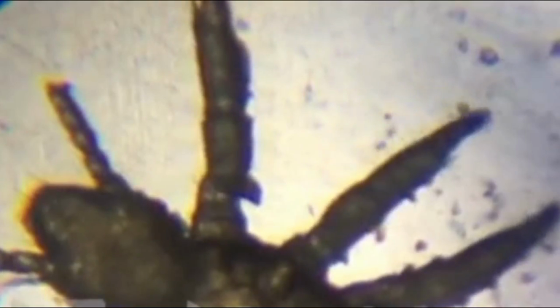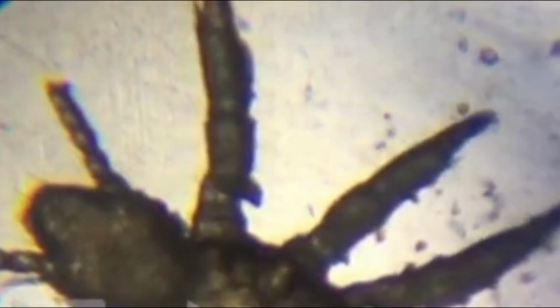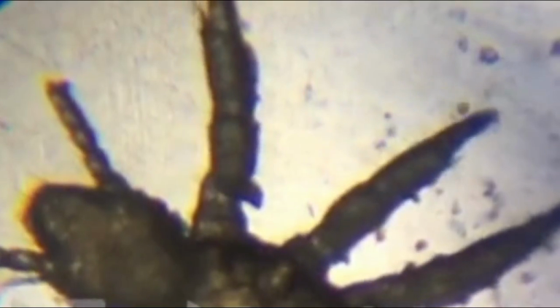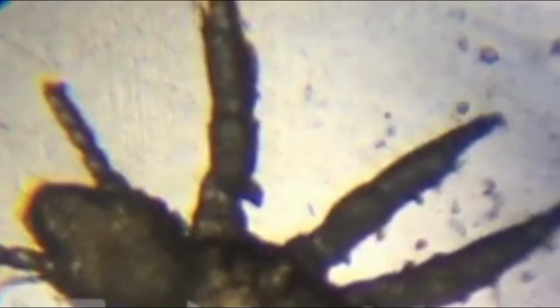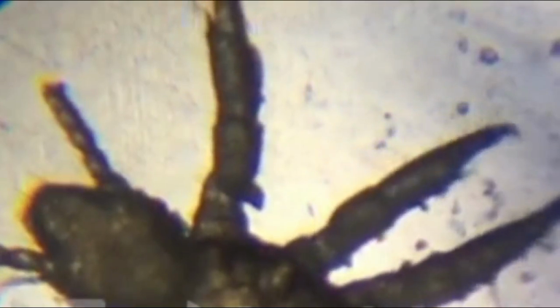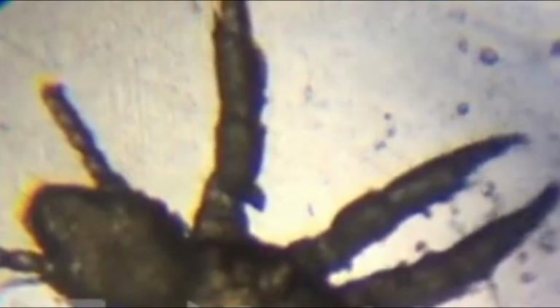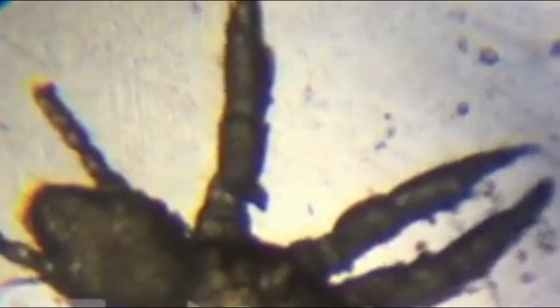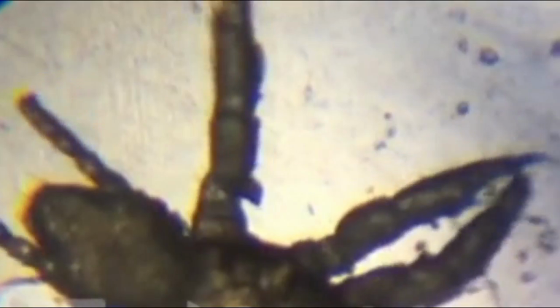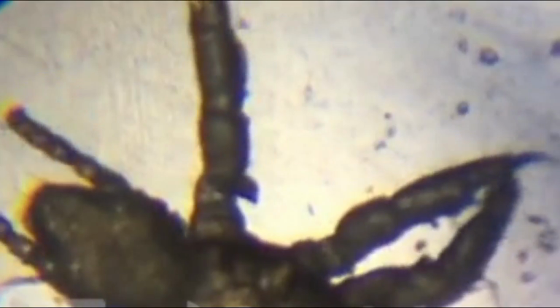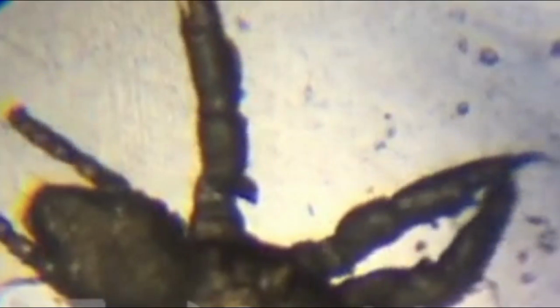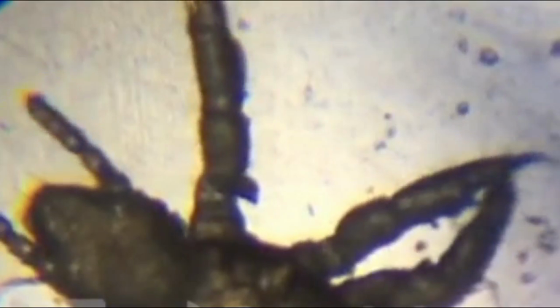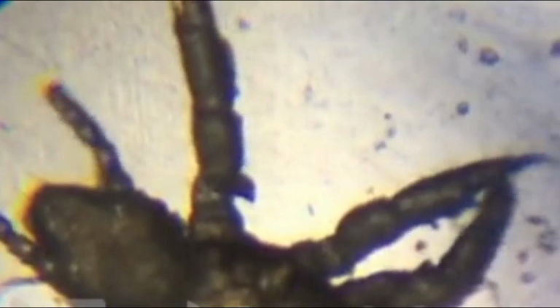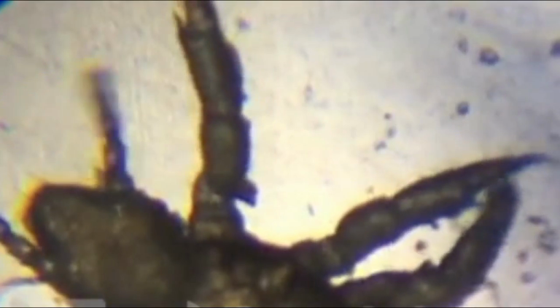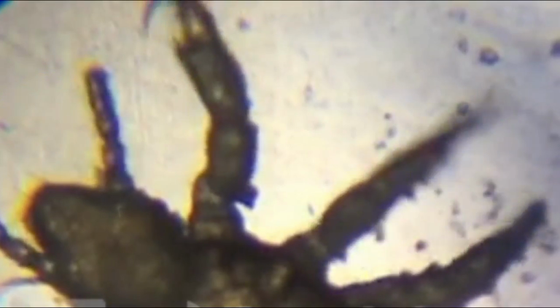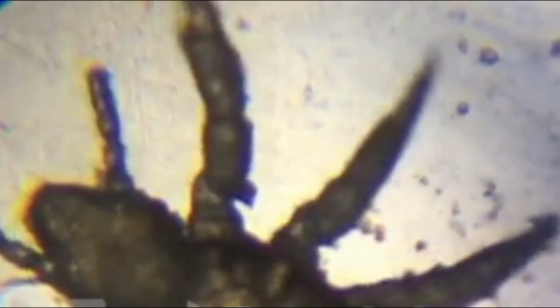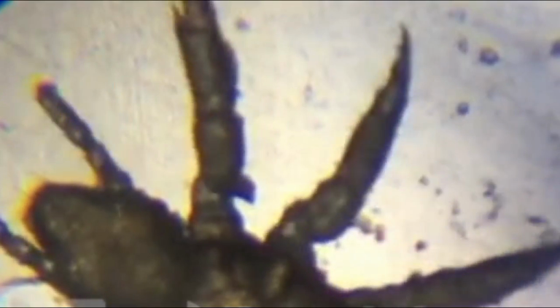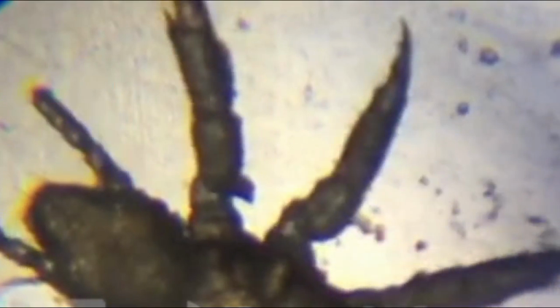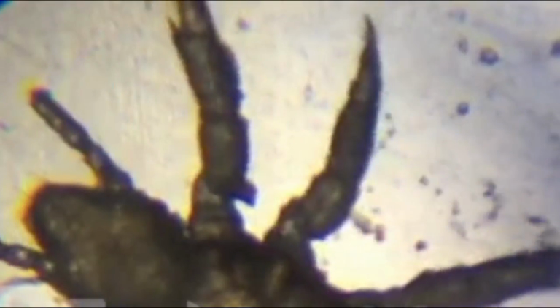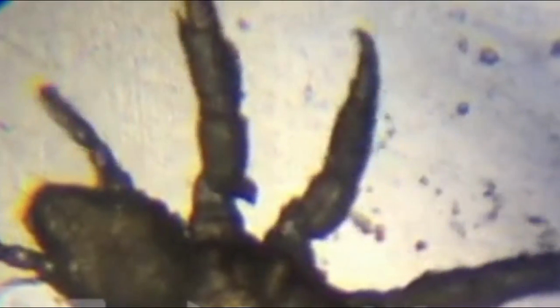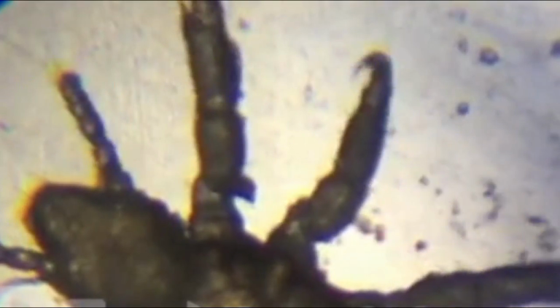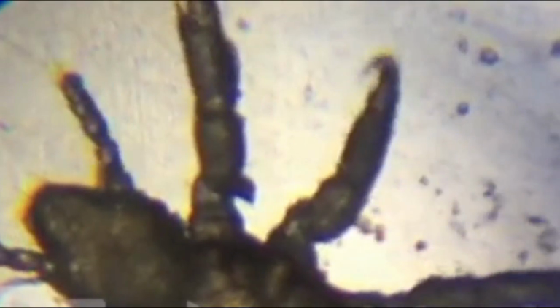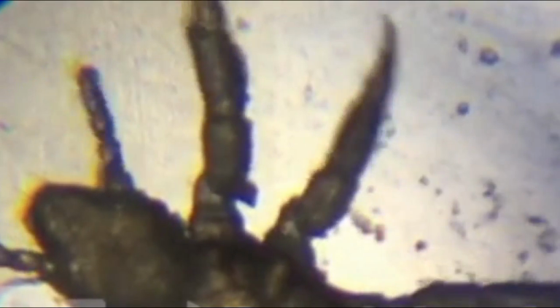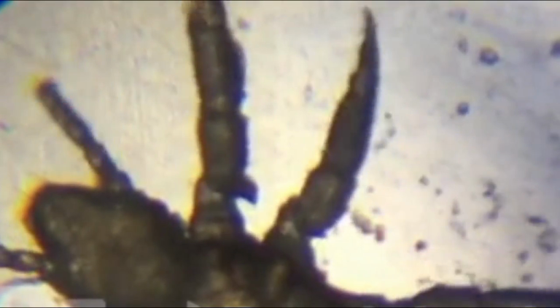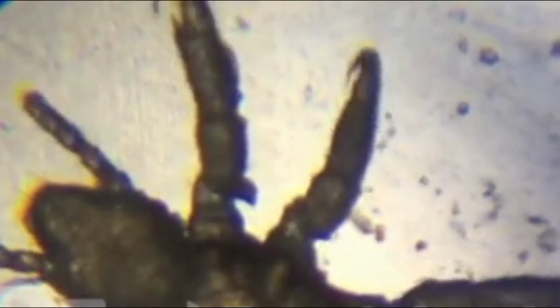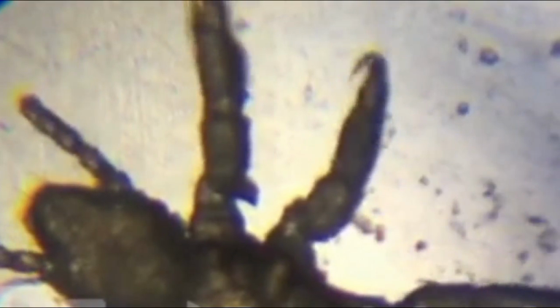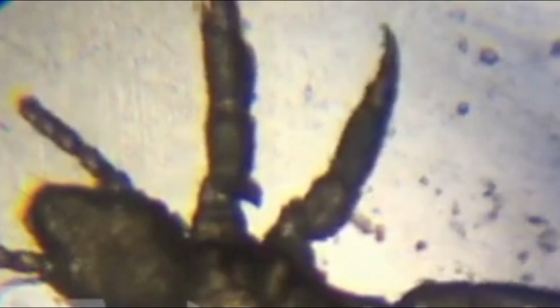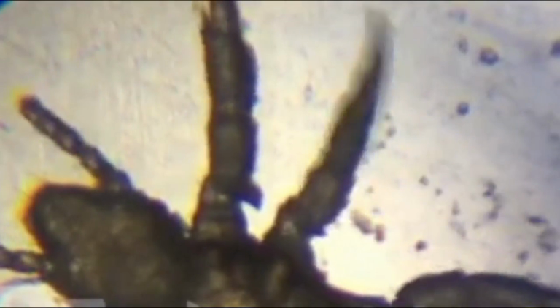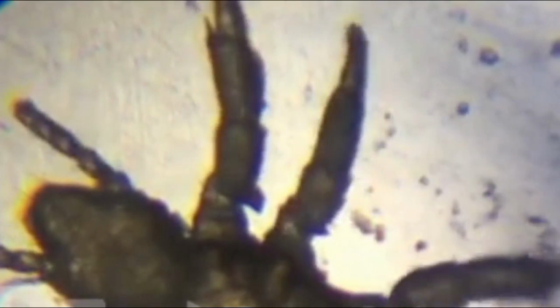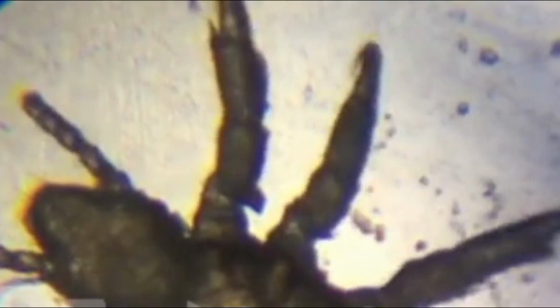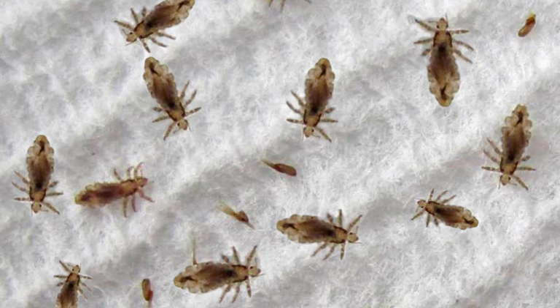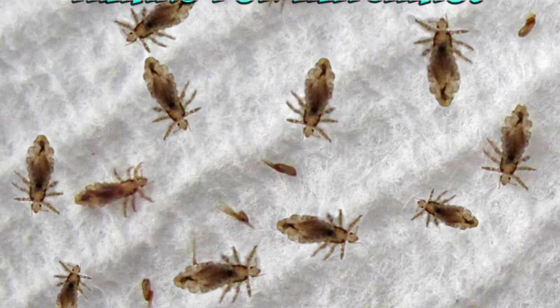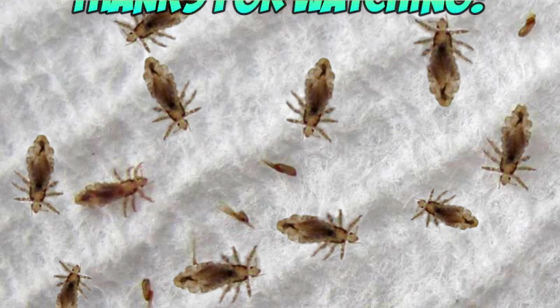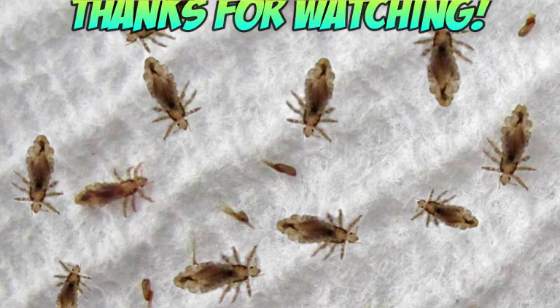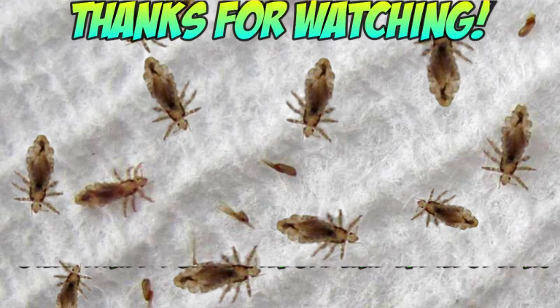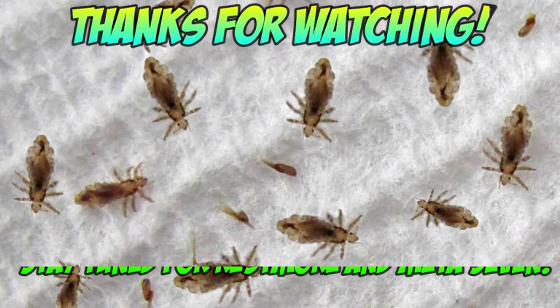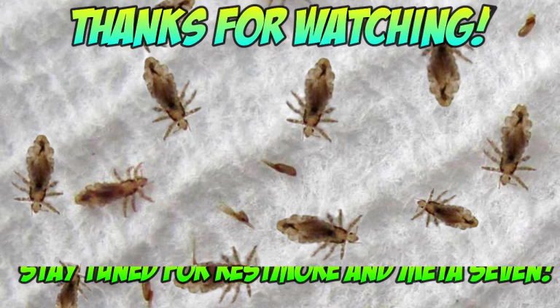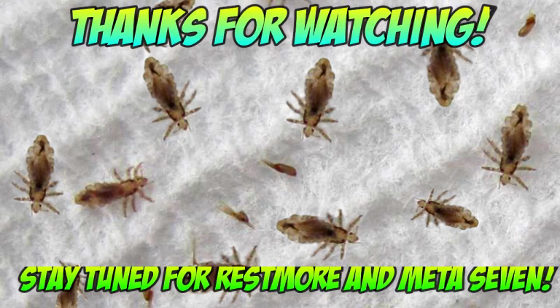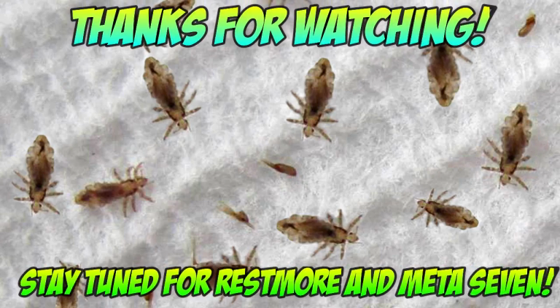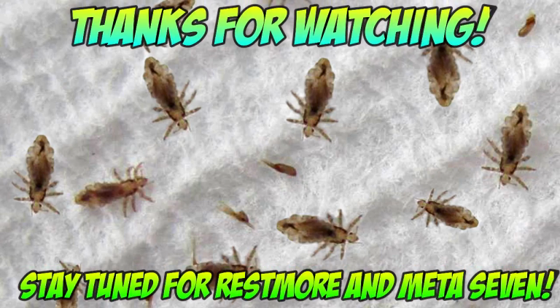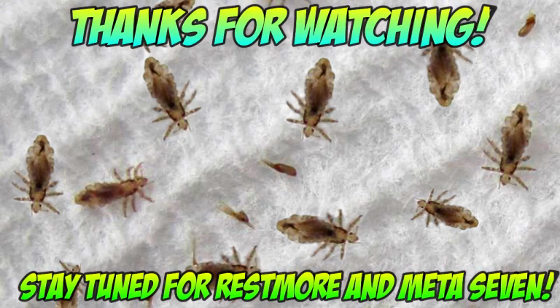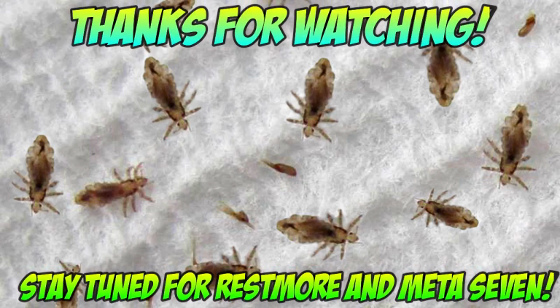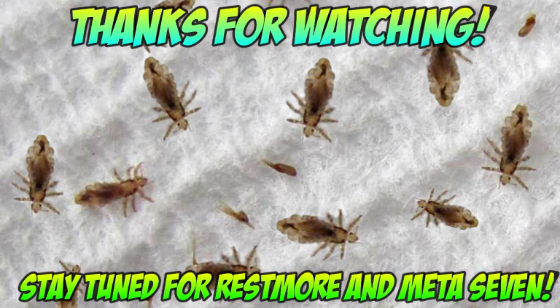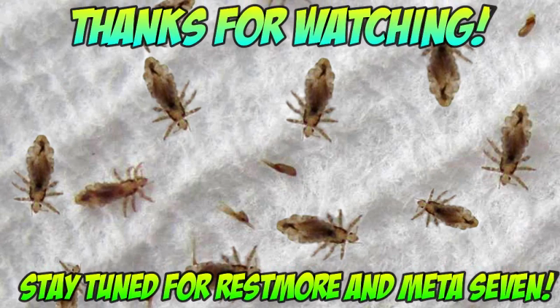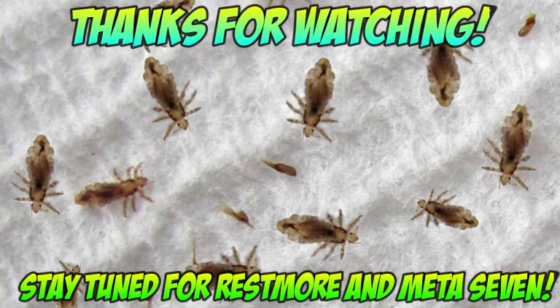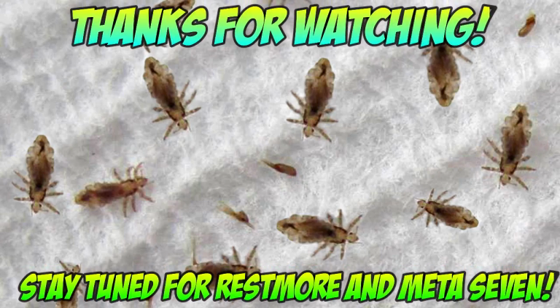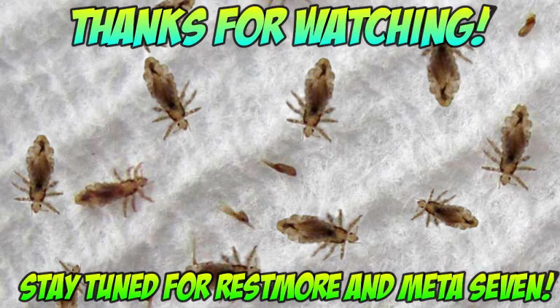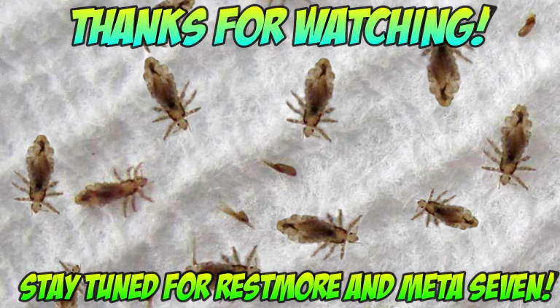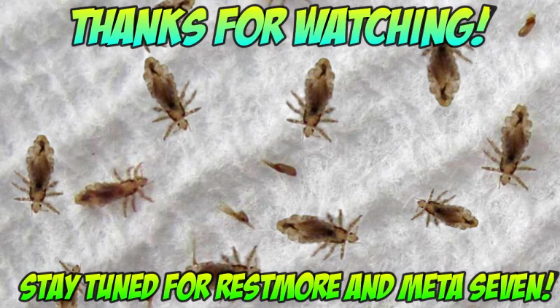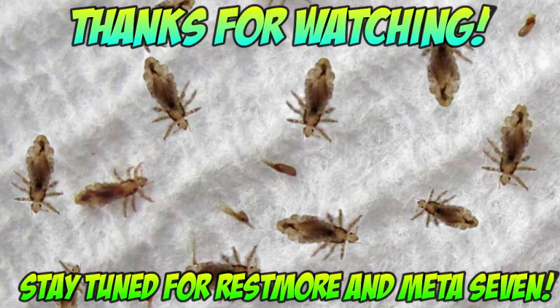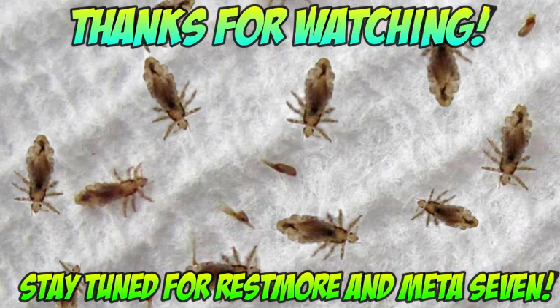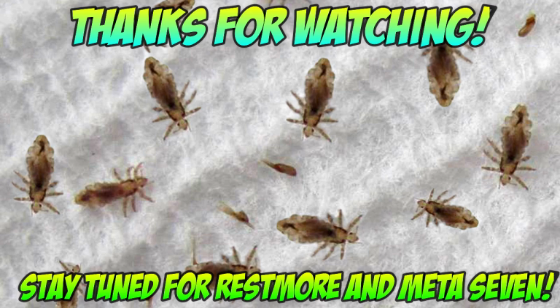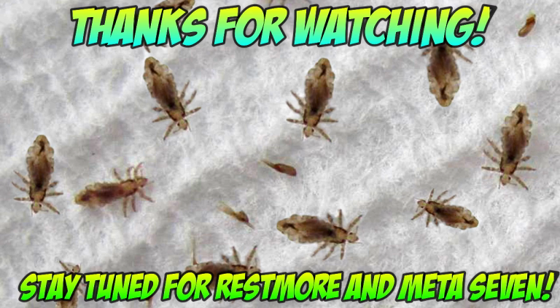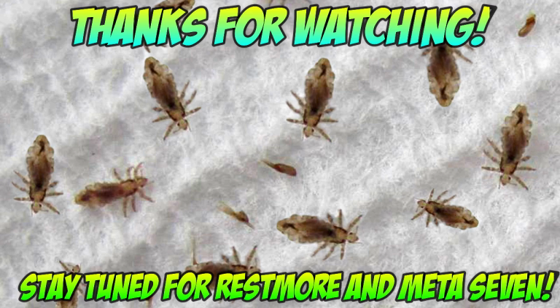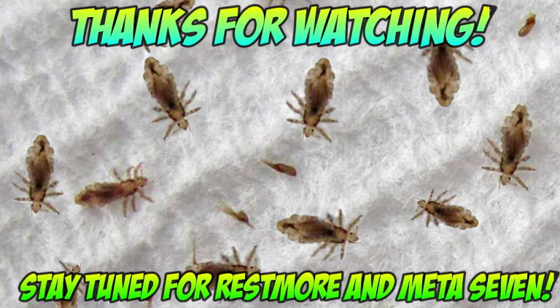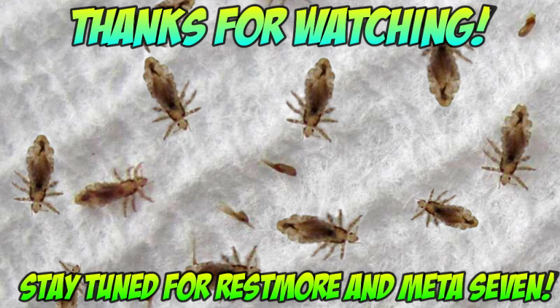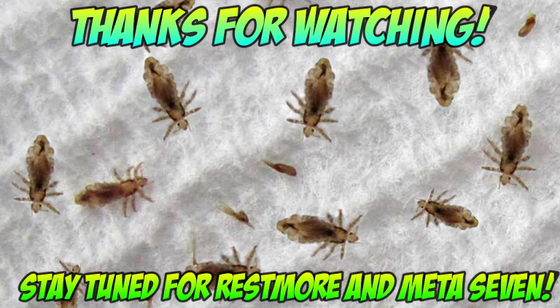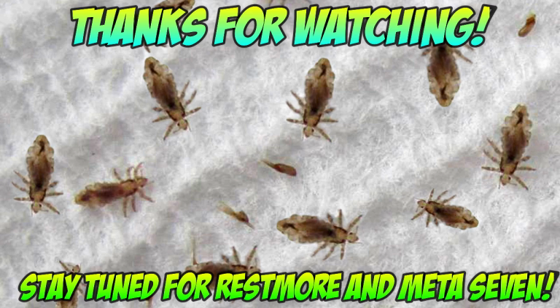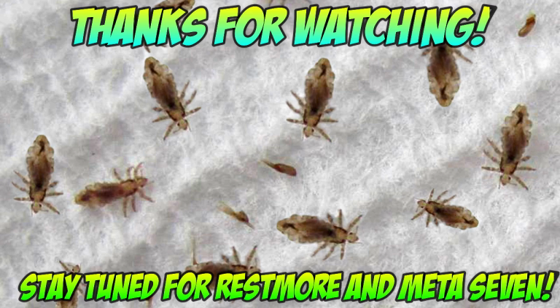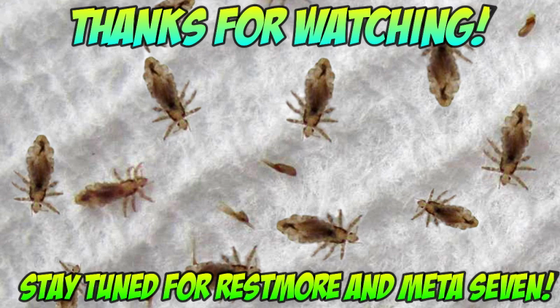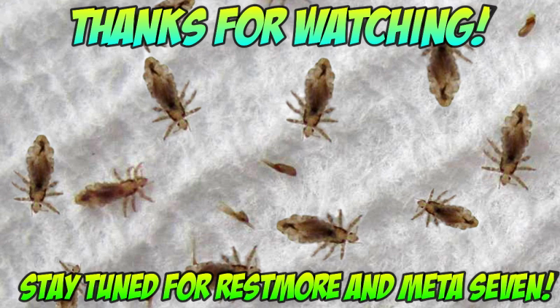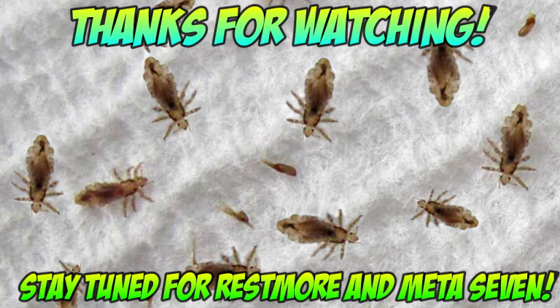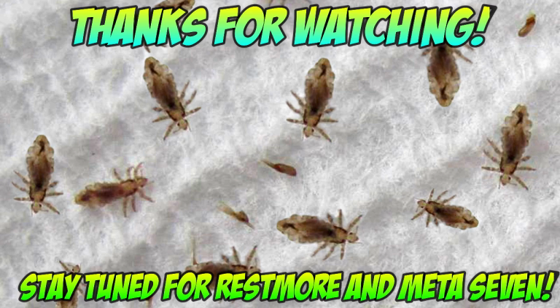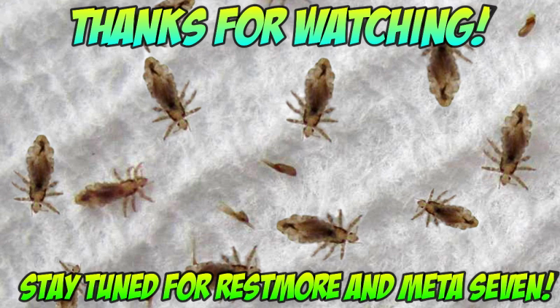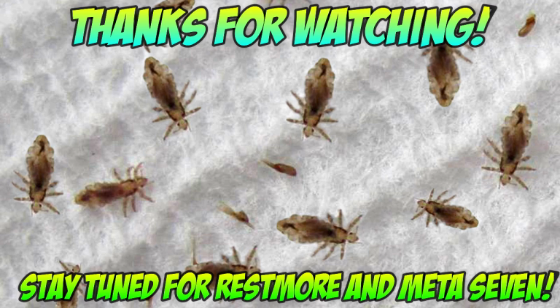We hope you enjoyed this video and learned a bit as well. Make sure to become a subscriber and learn more about the medical world. See you next time.